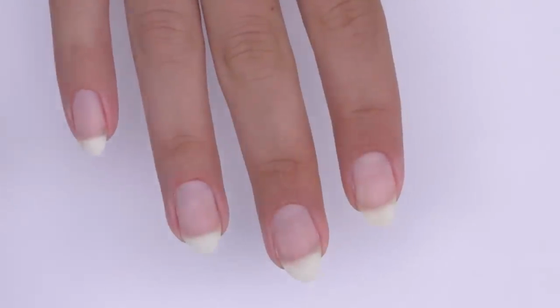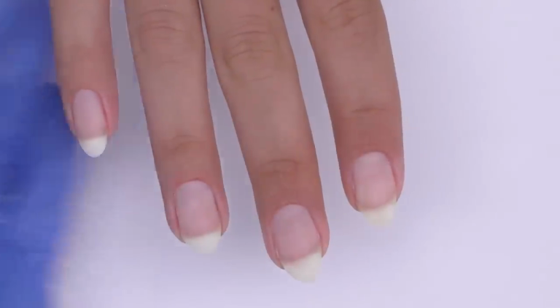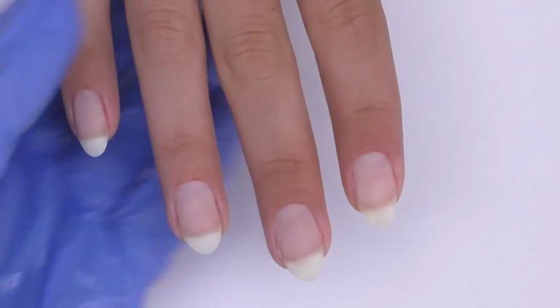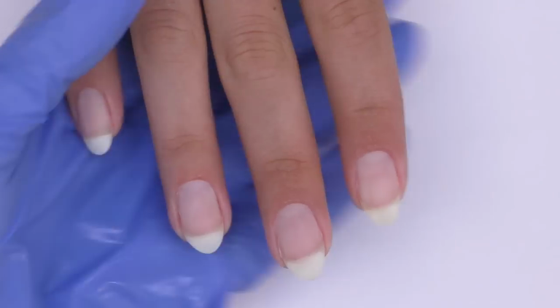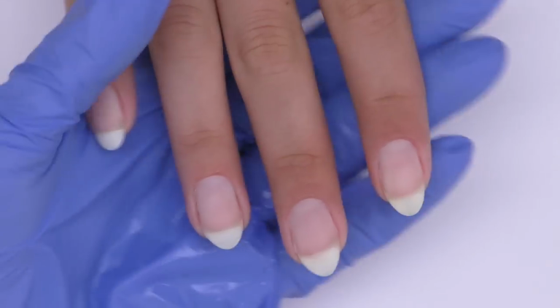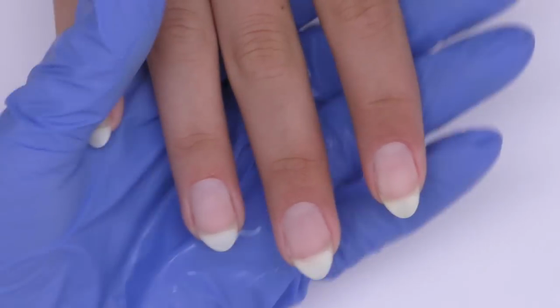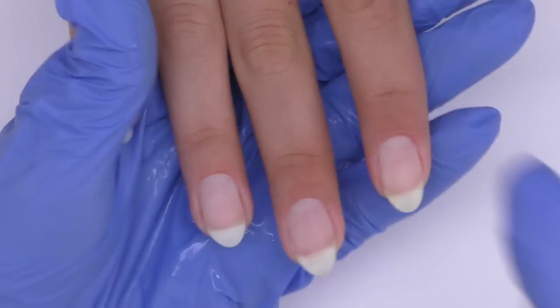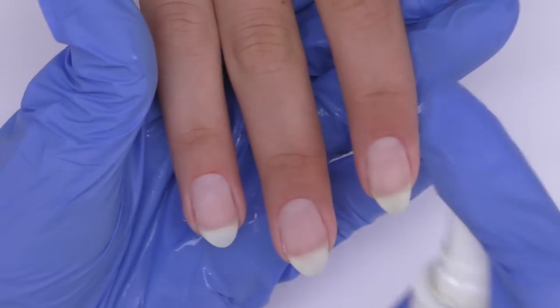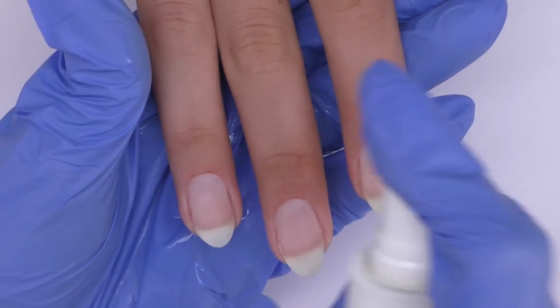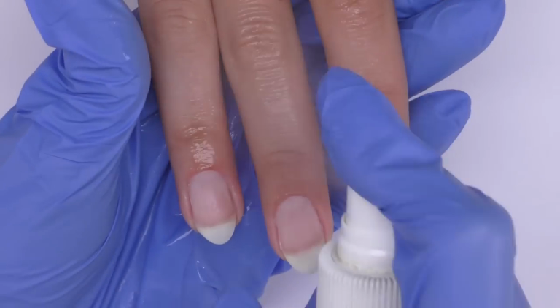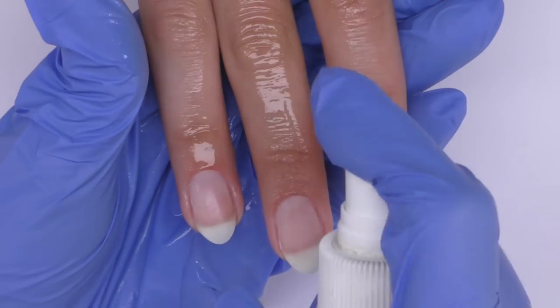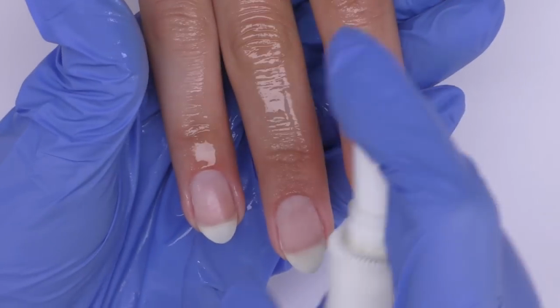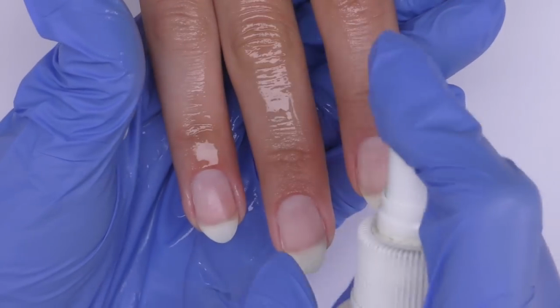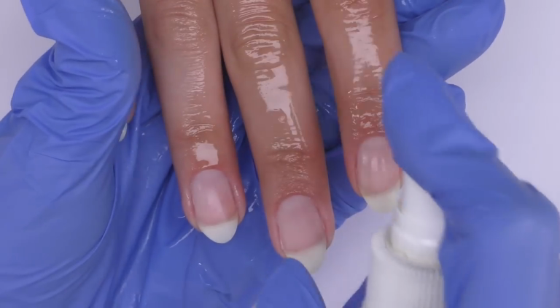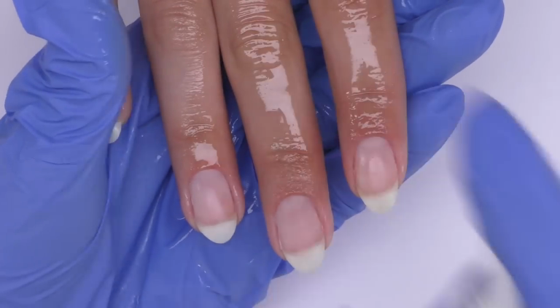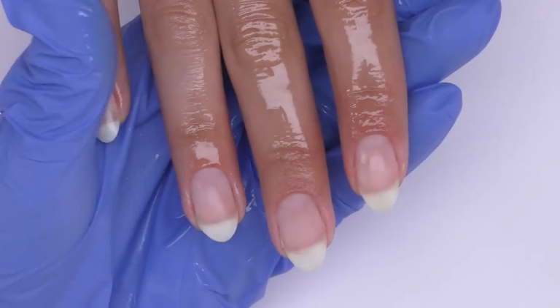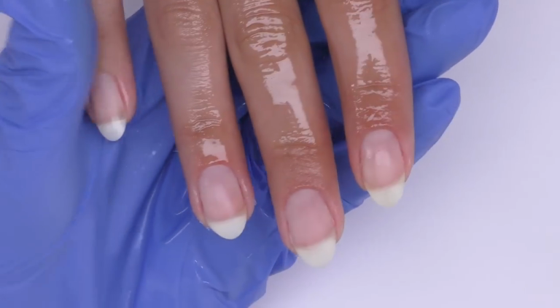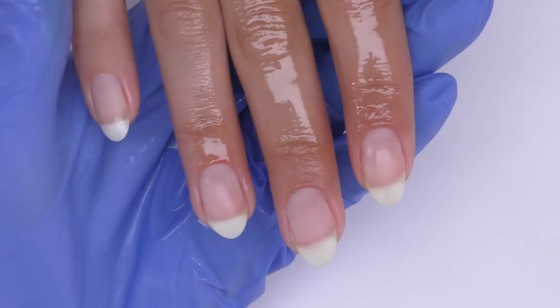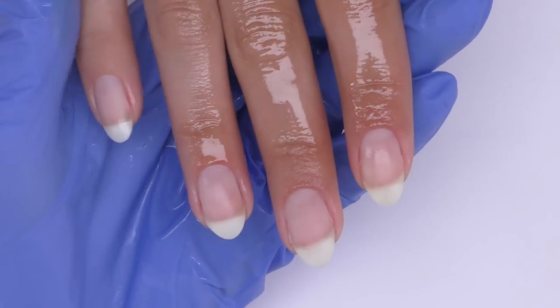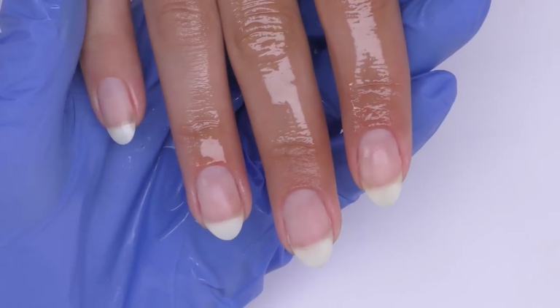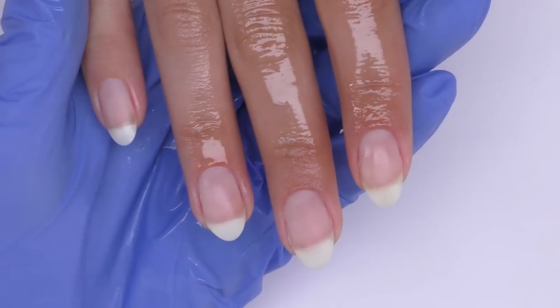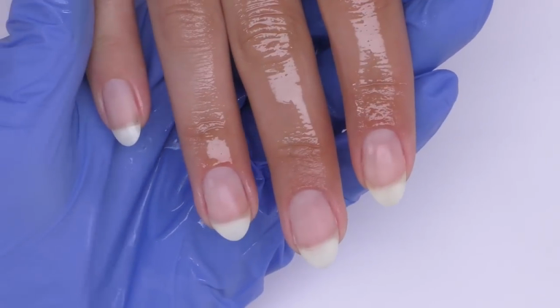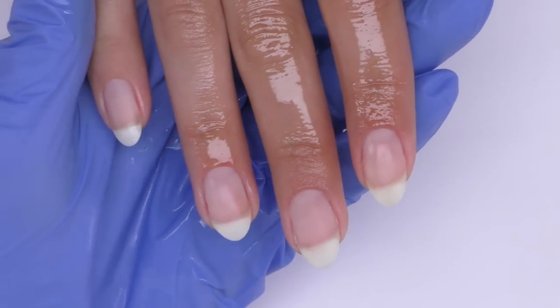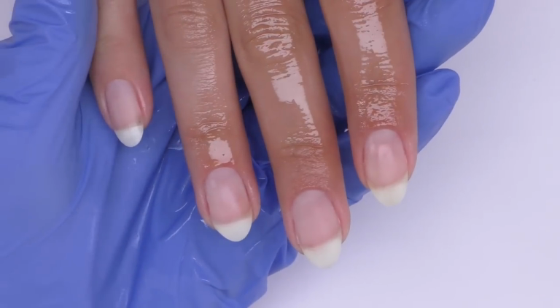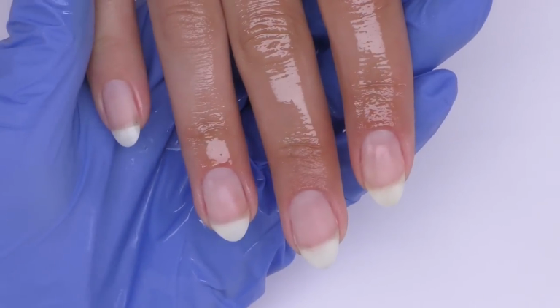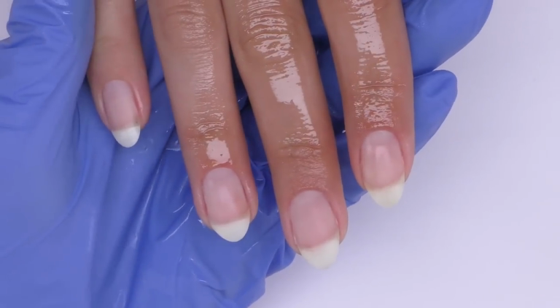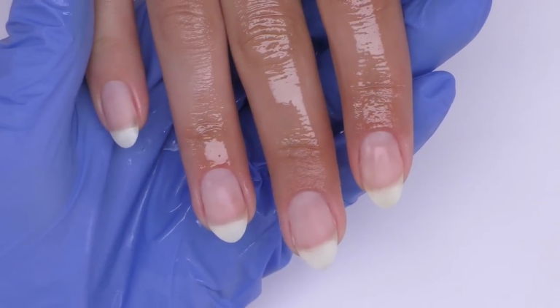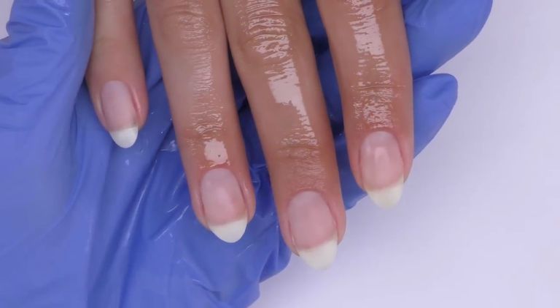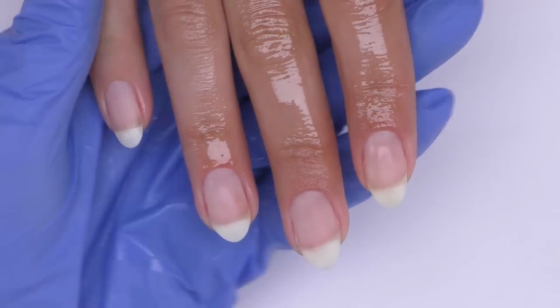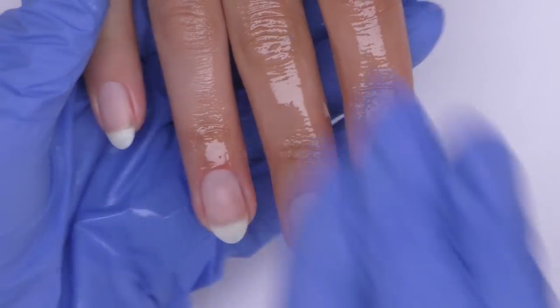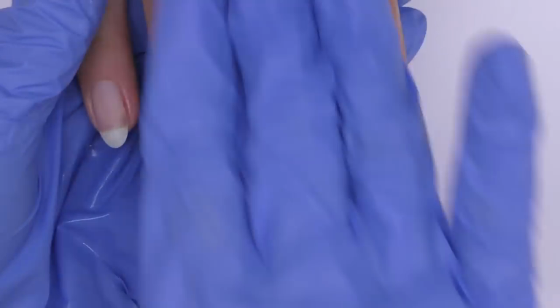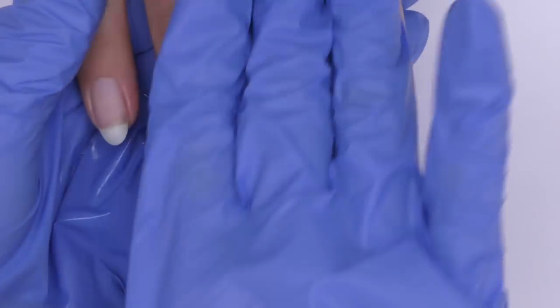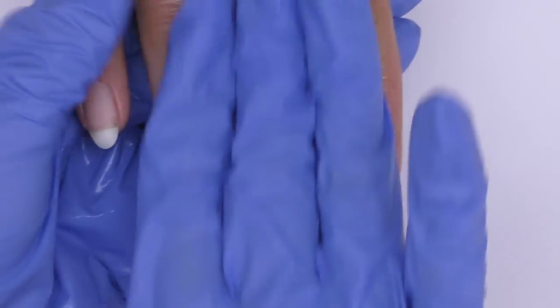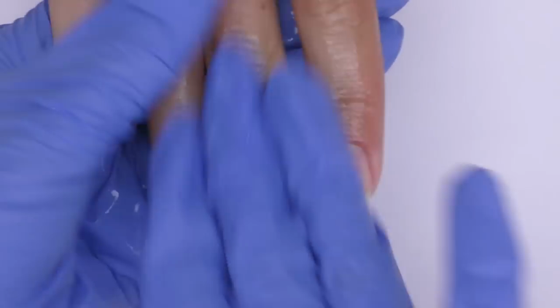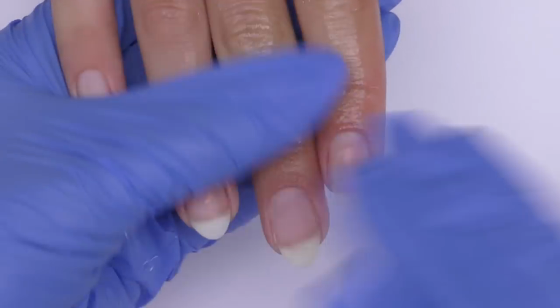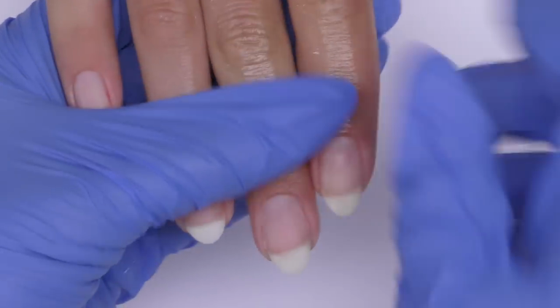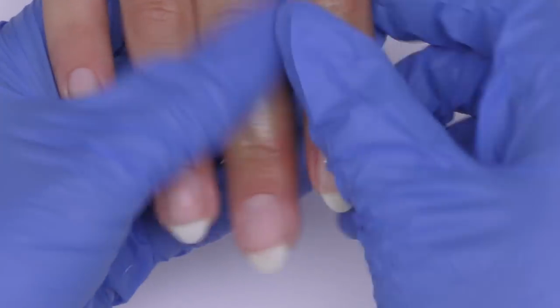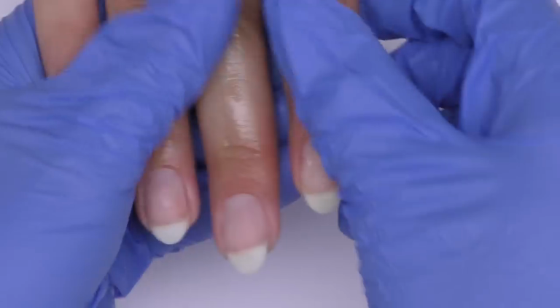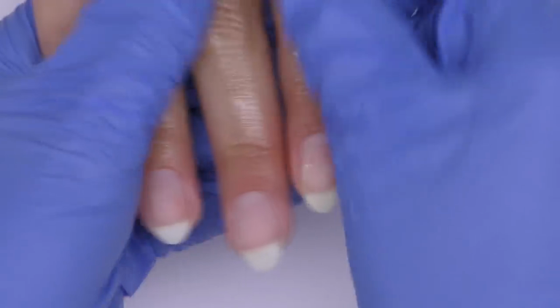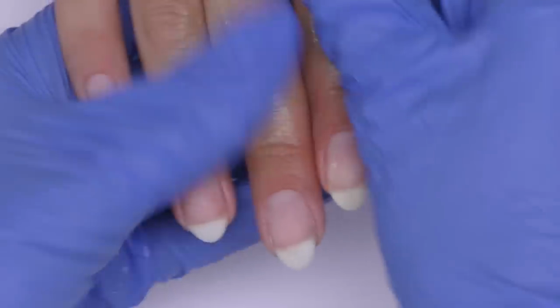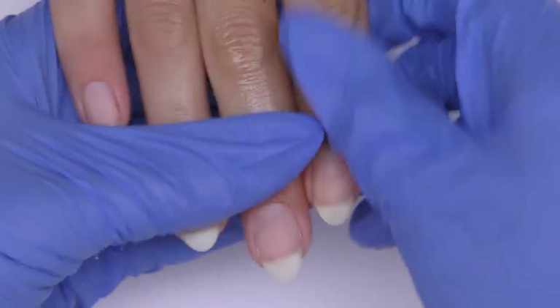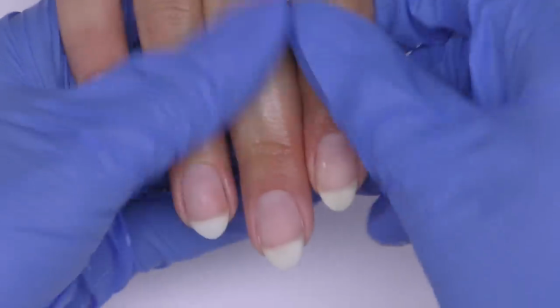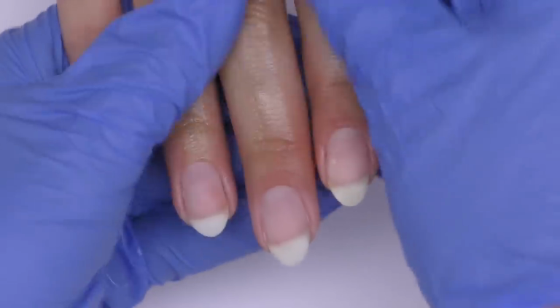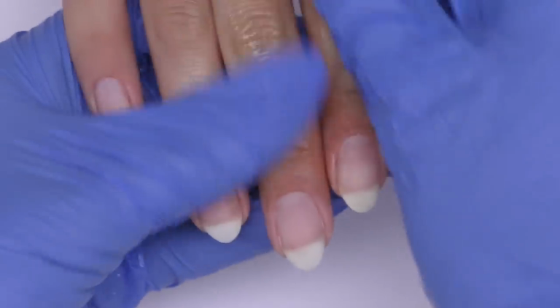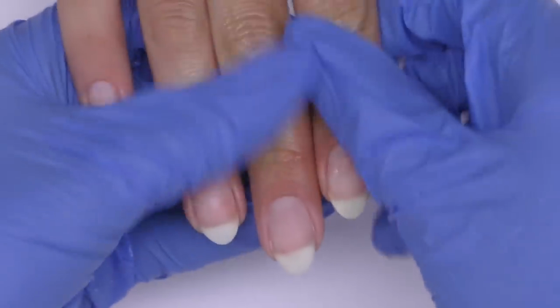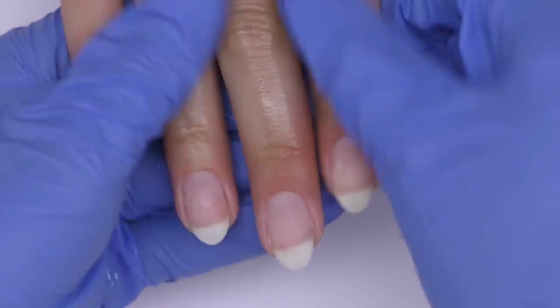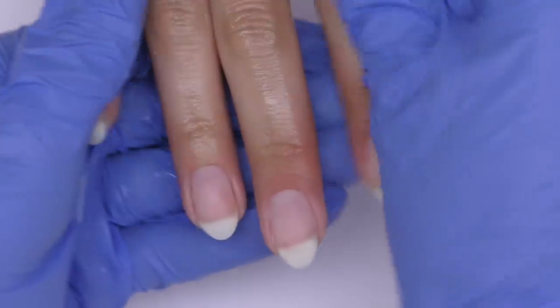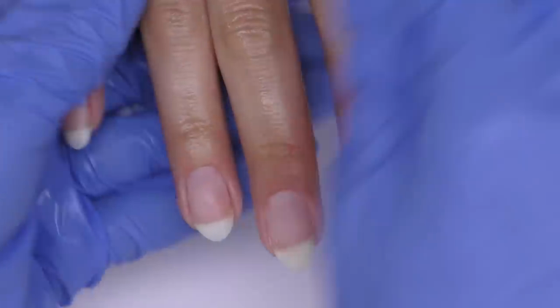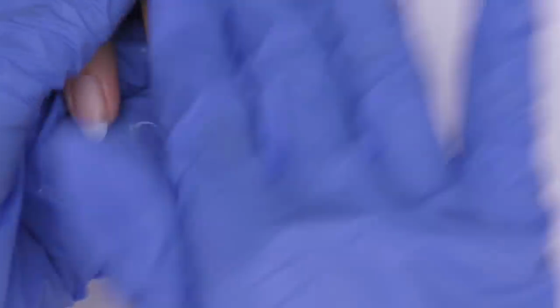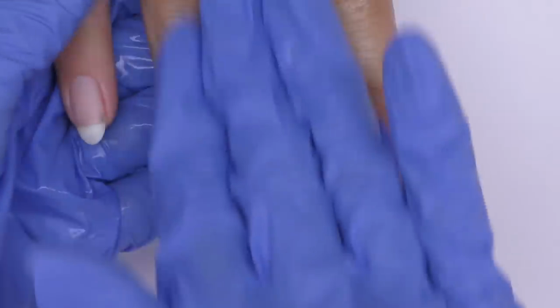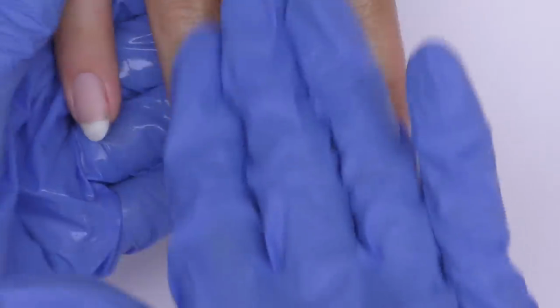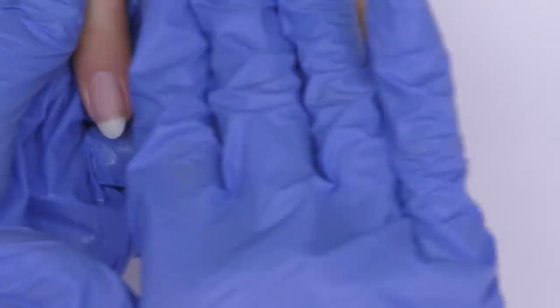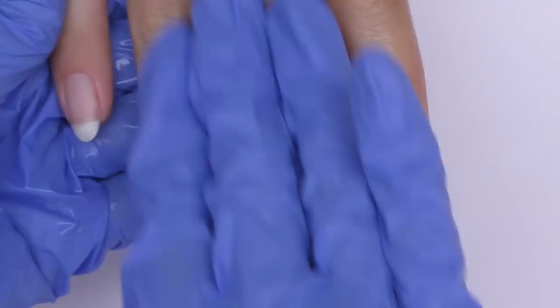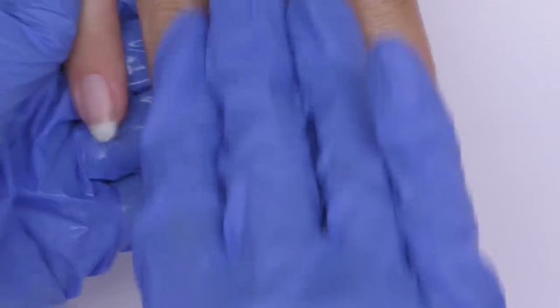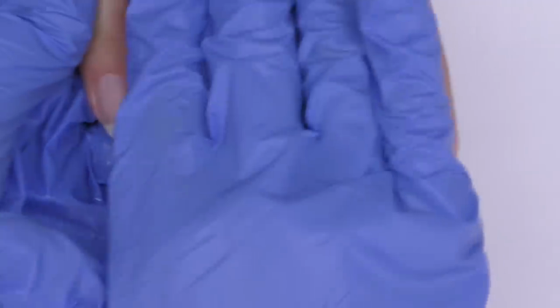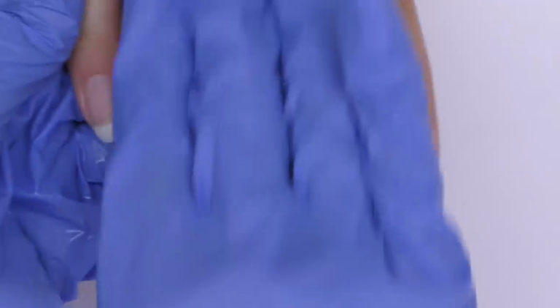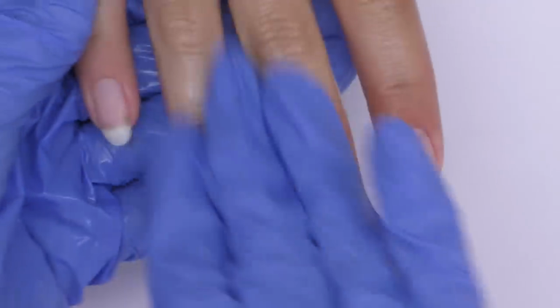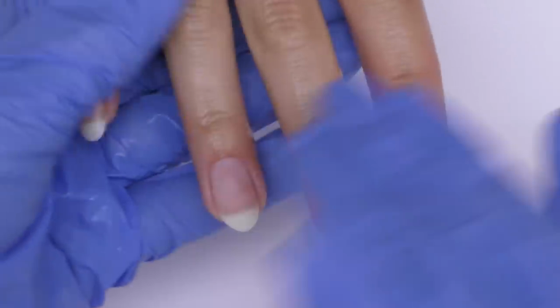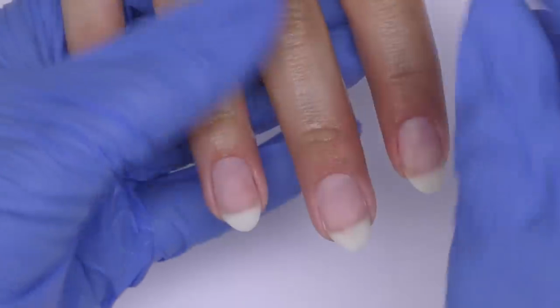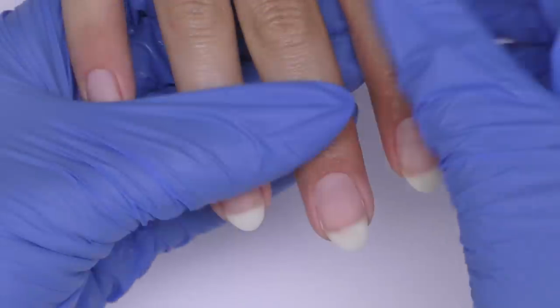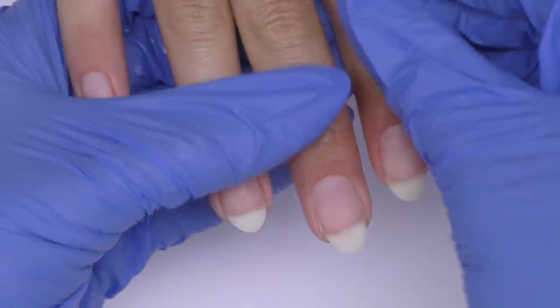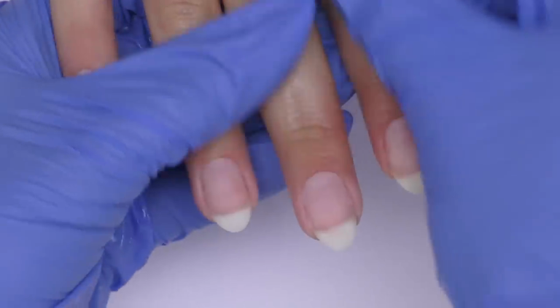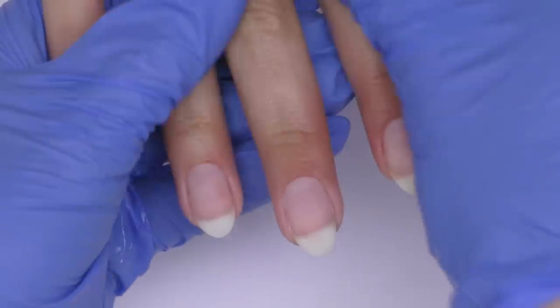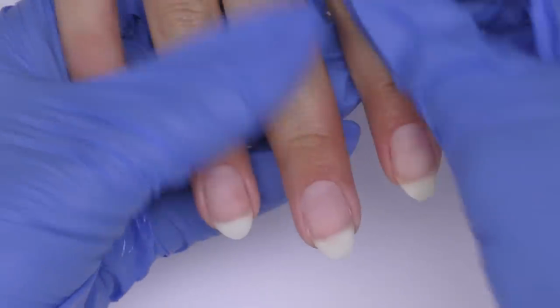I recommend to wear gloves at all times. So after we sanitized the nail, it's time to prep it.